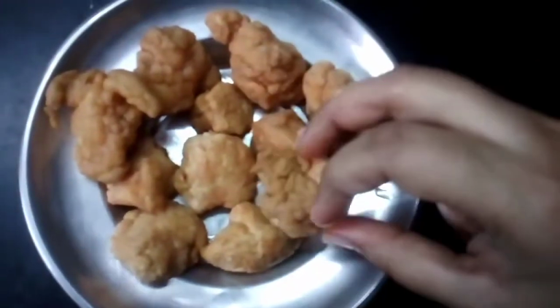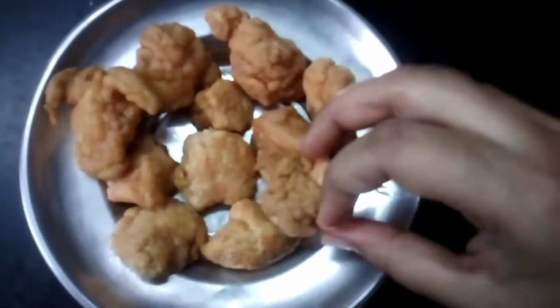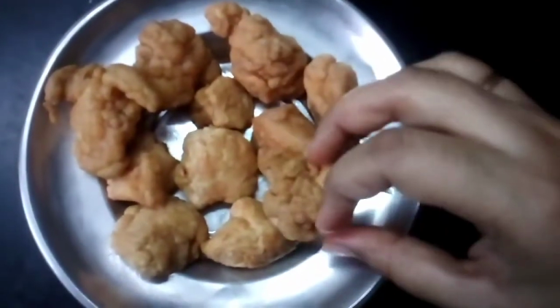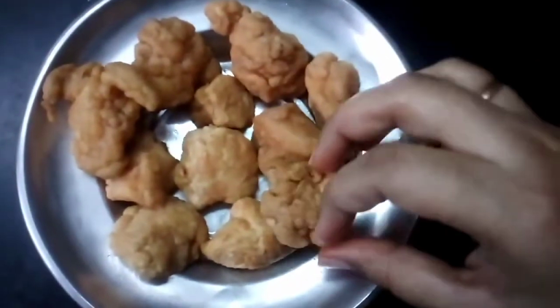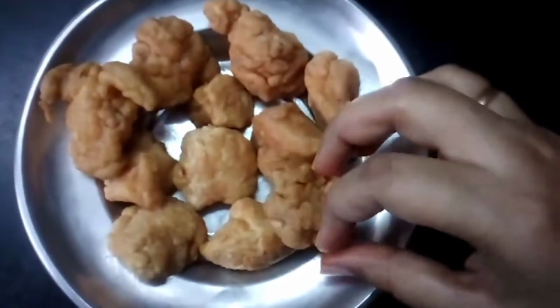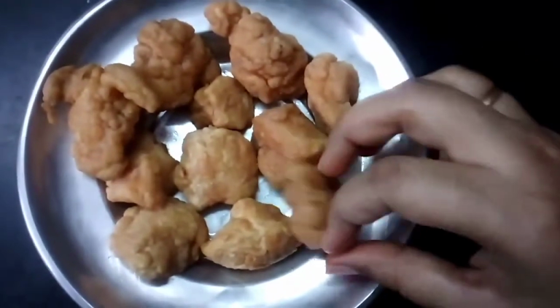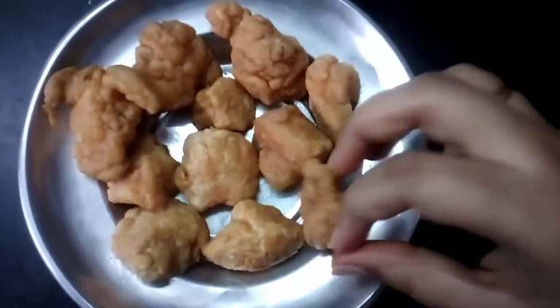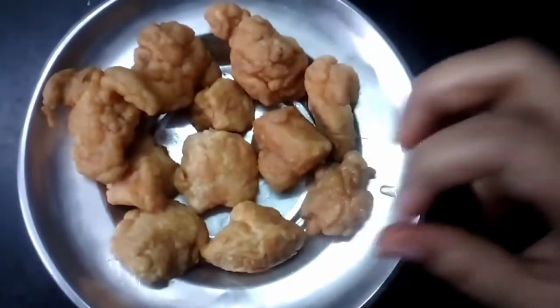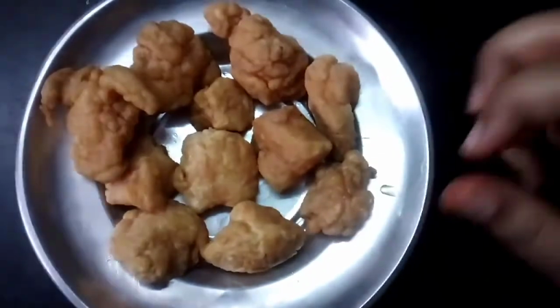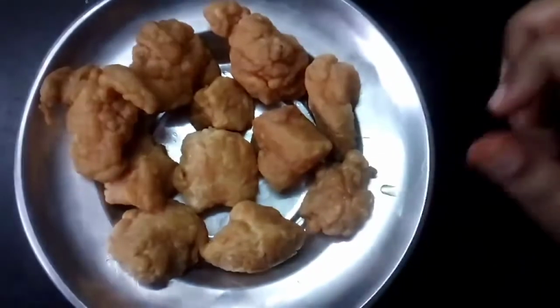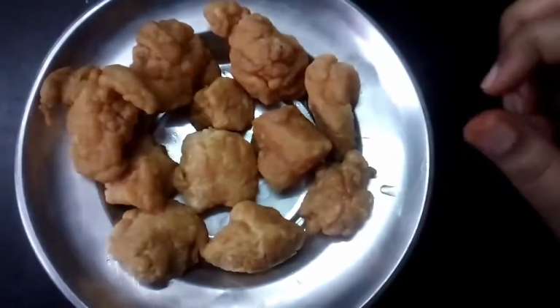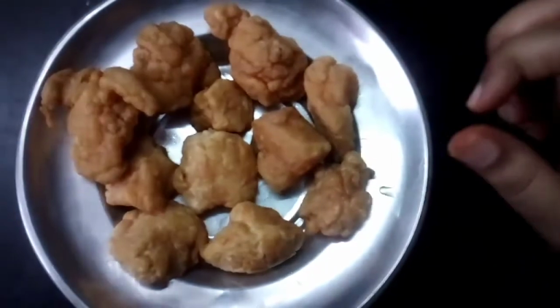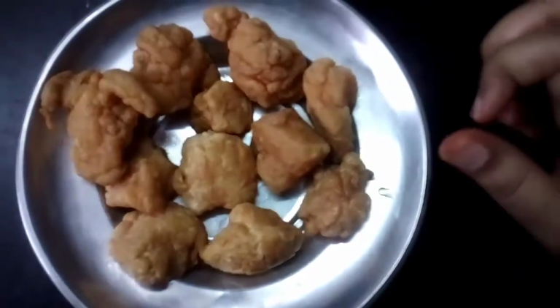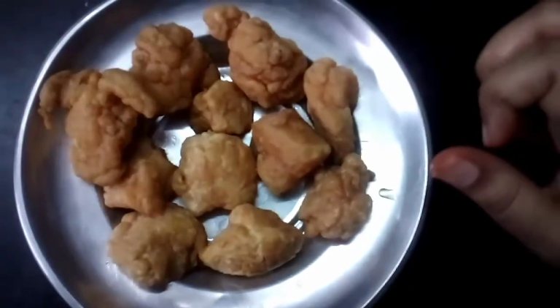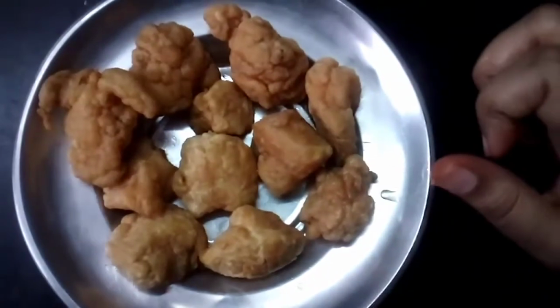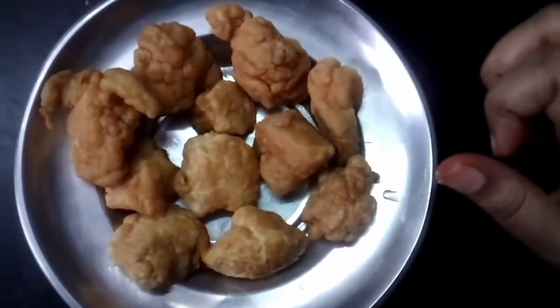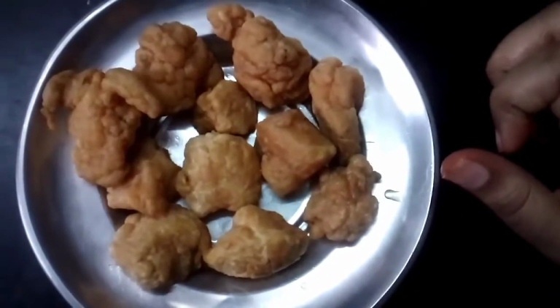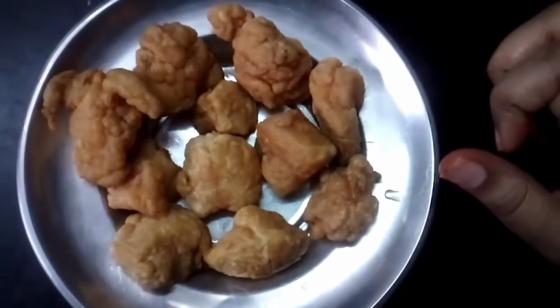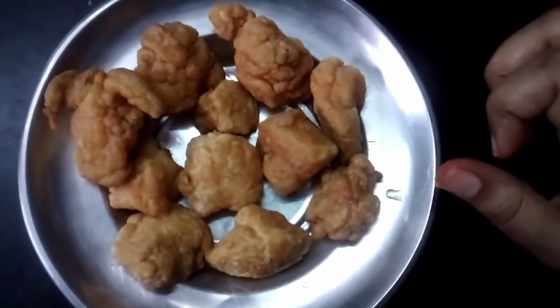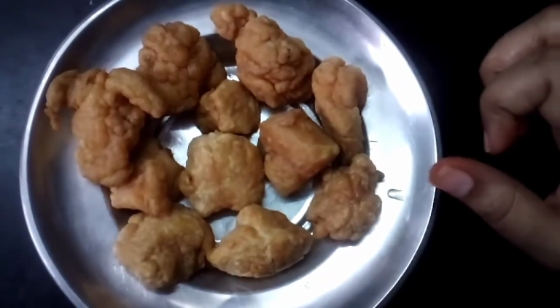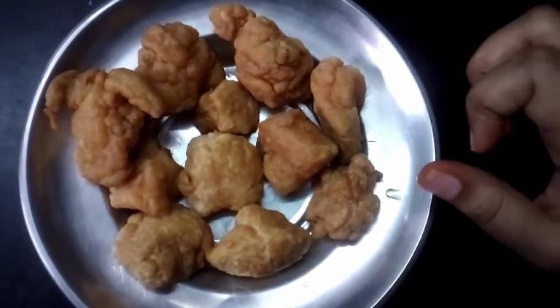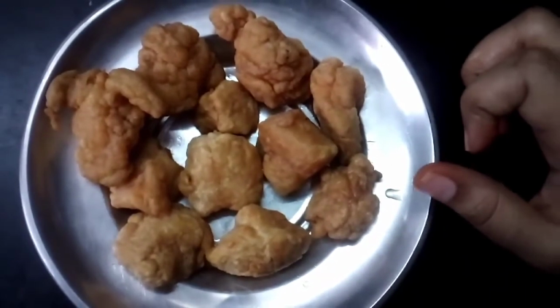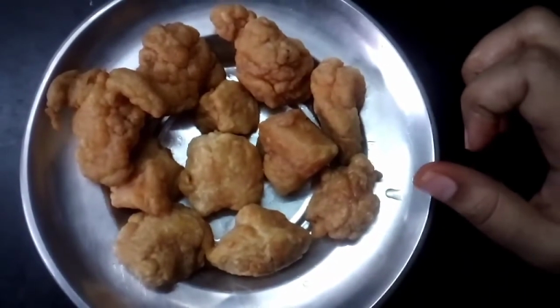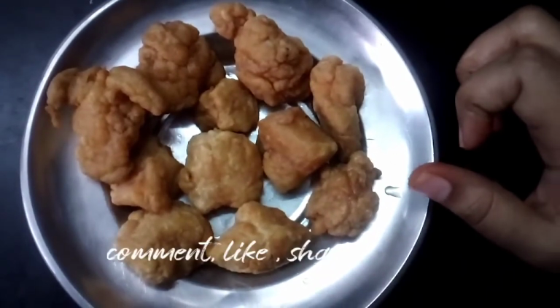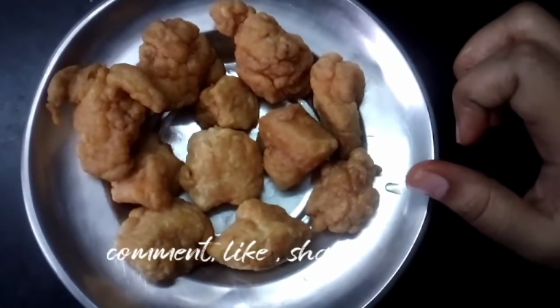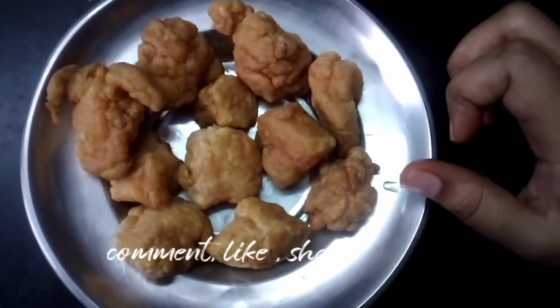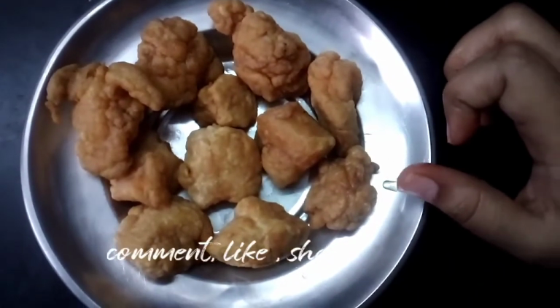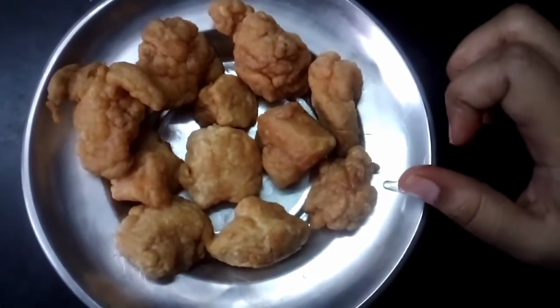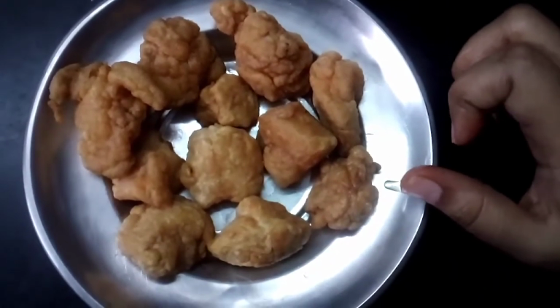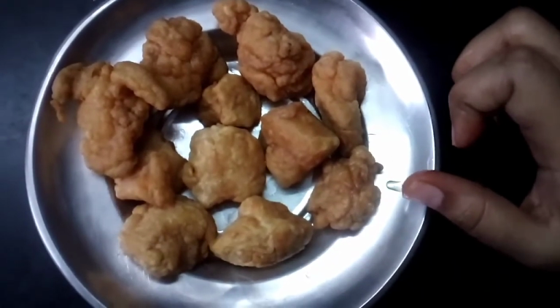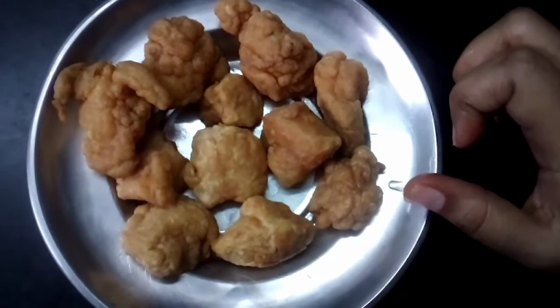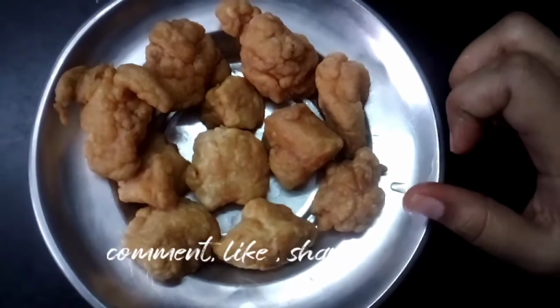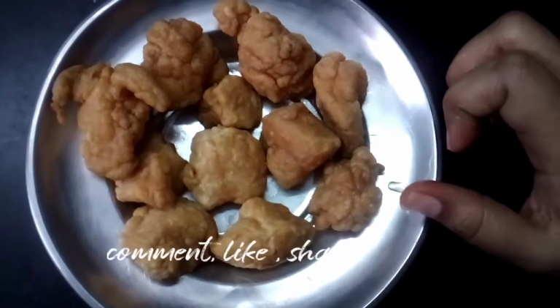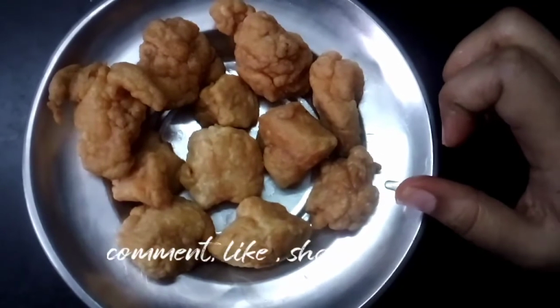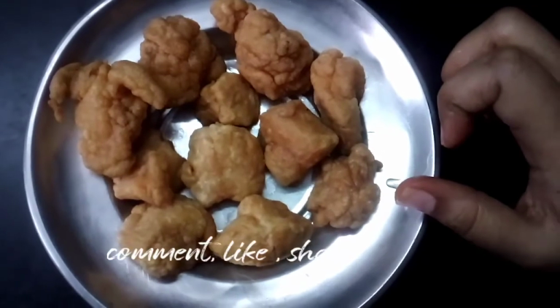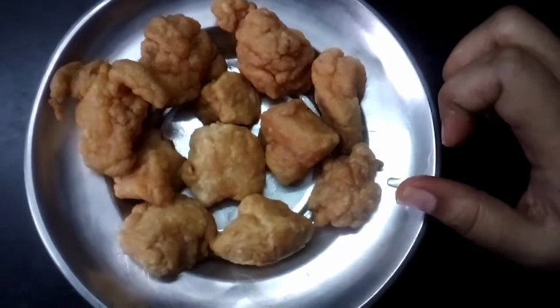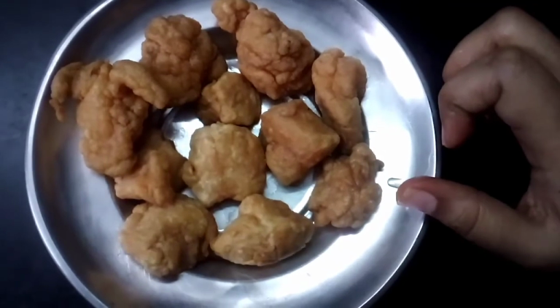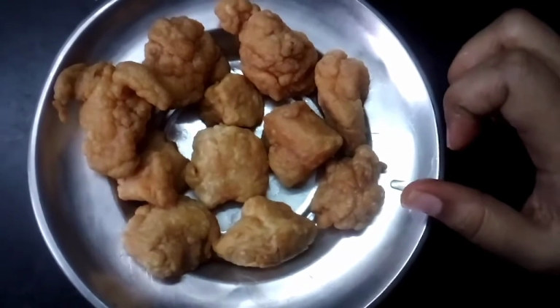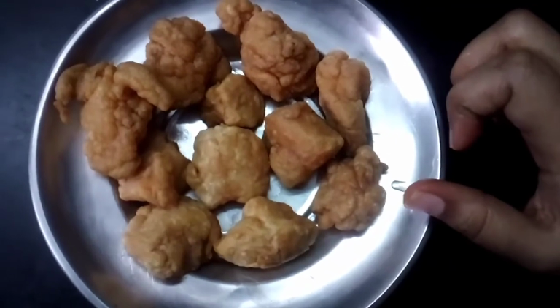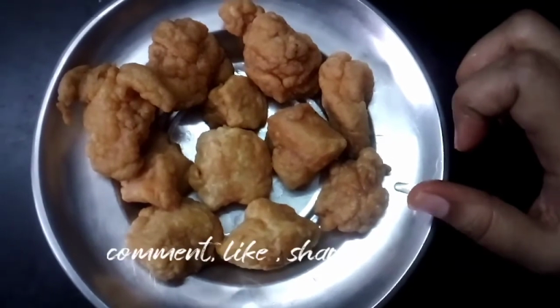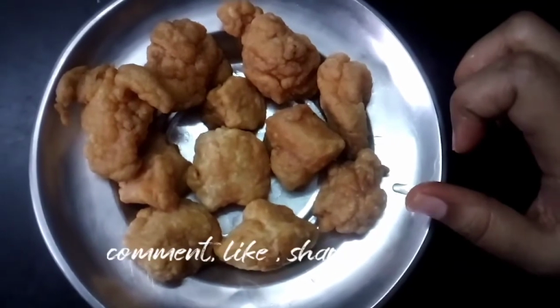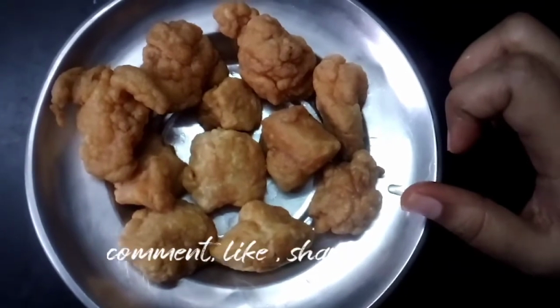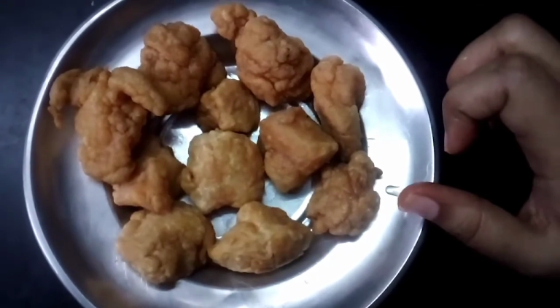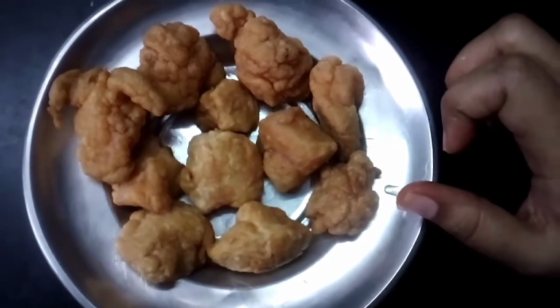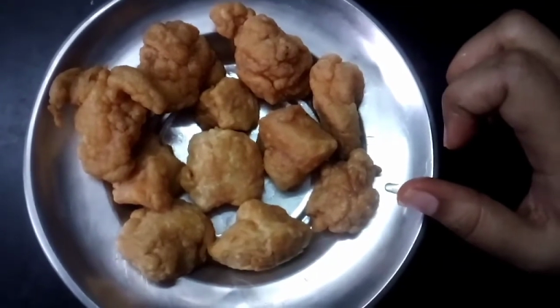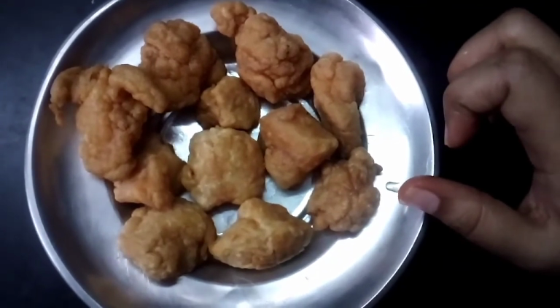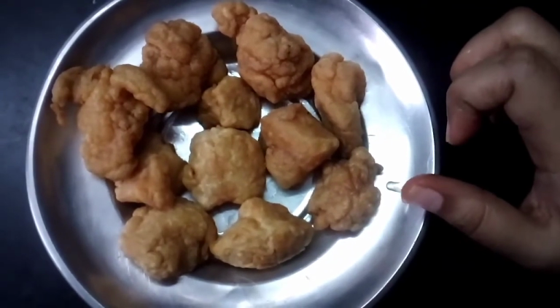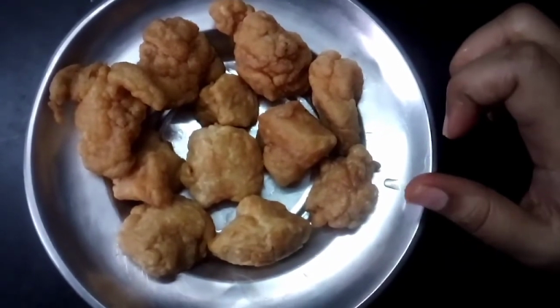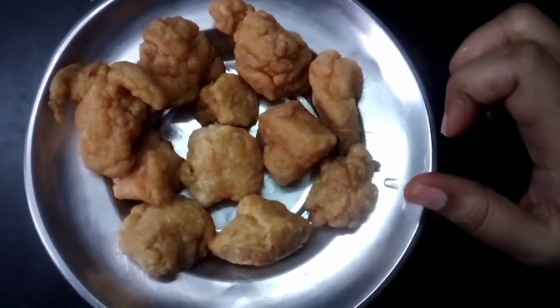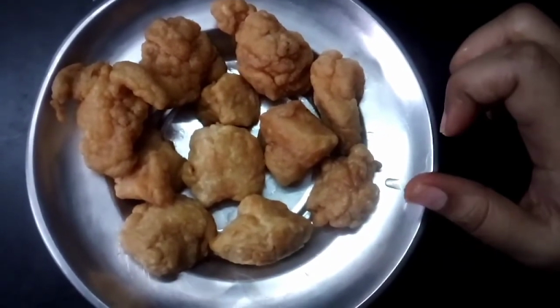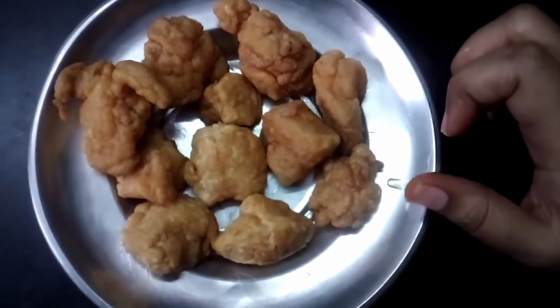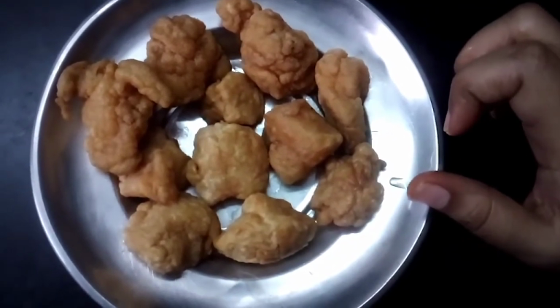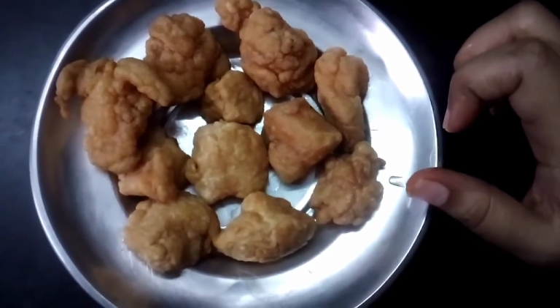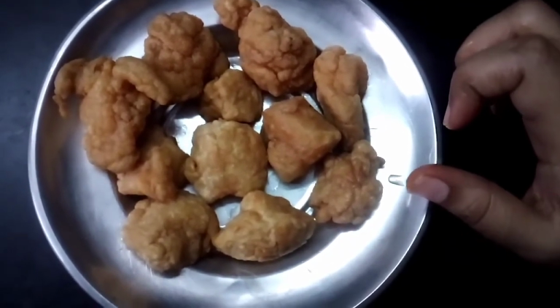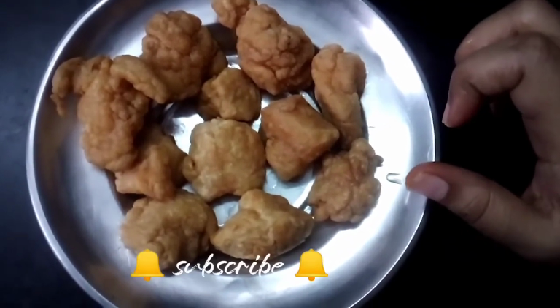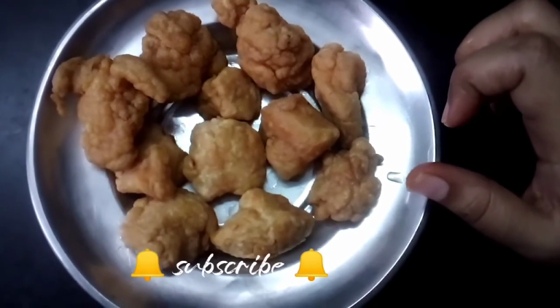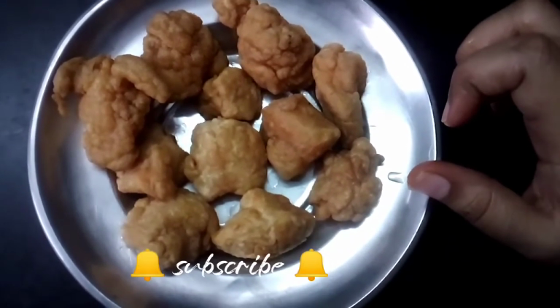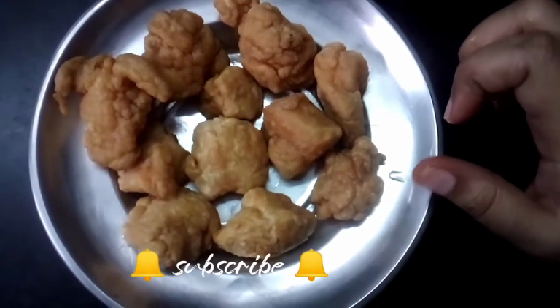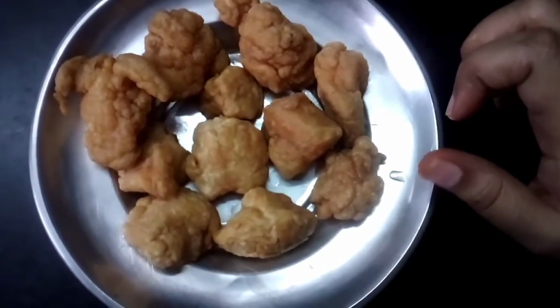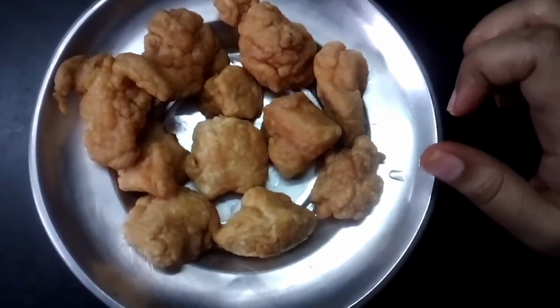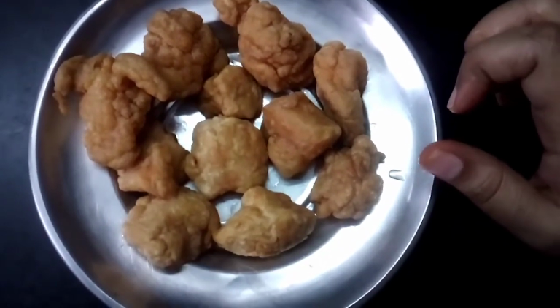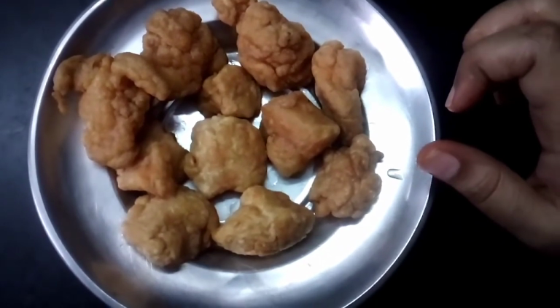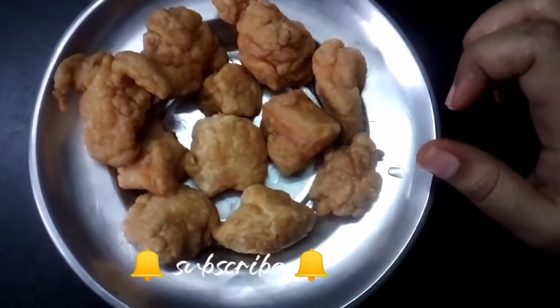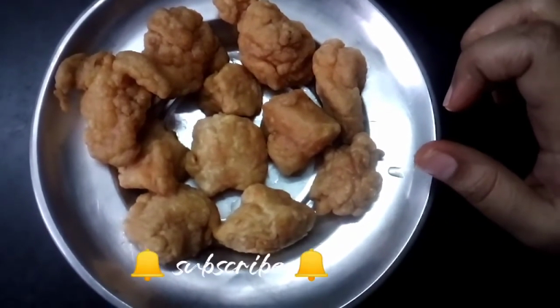If you like, share, subscribe and click on the bell icon. Thank you!